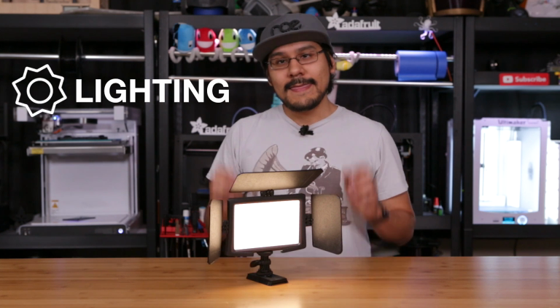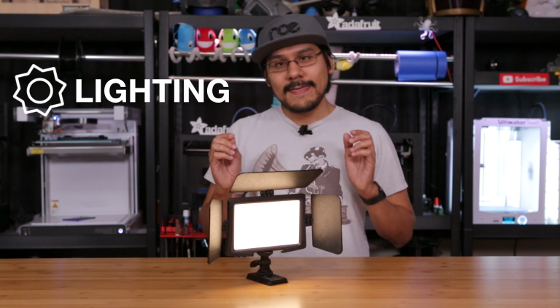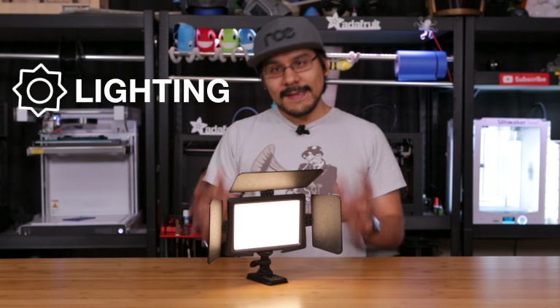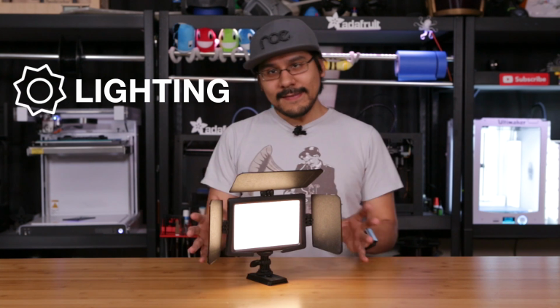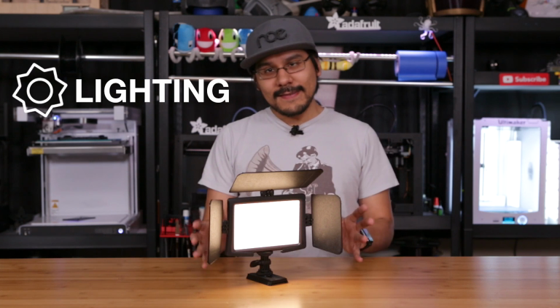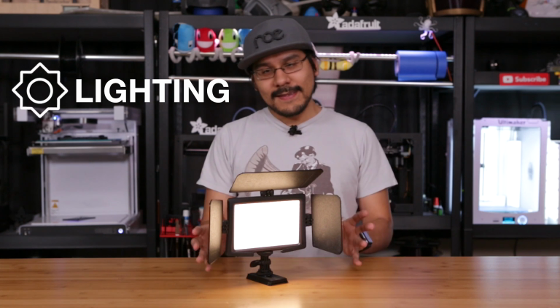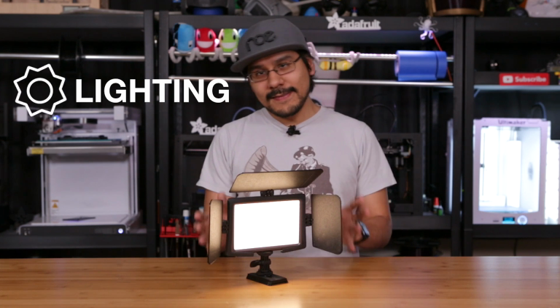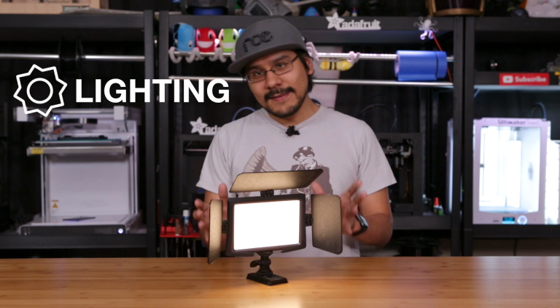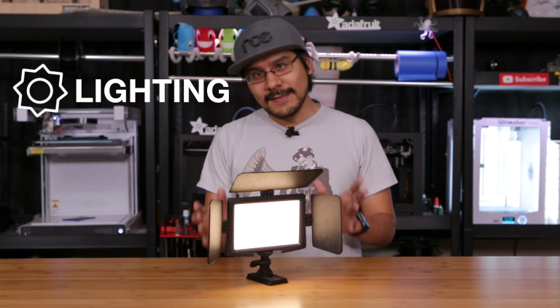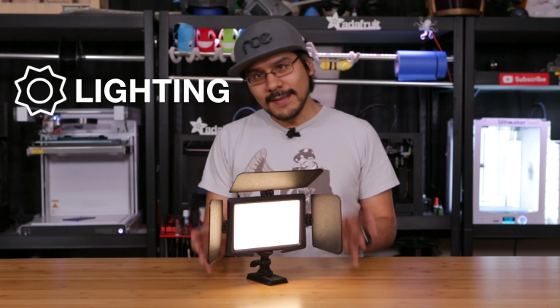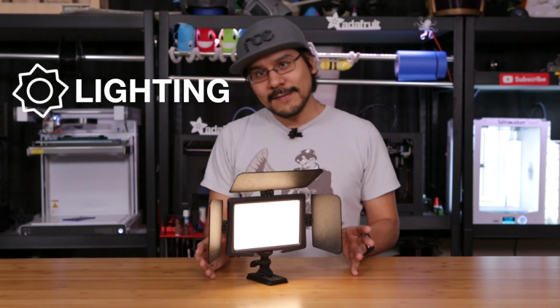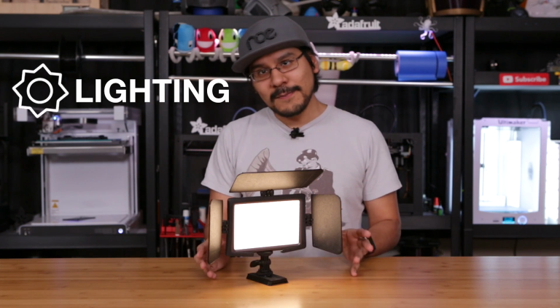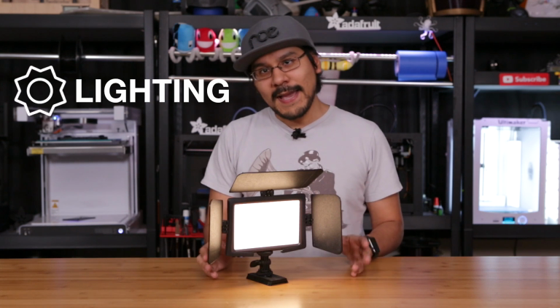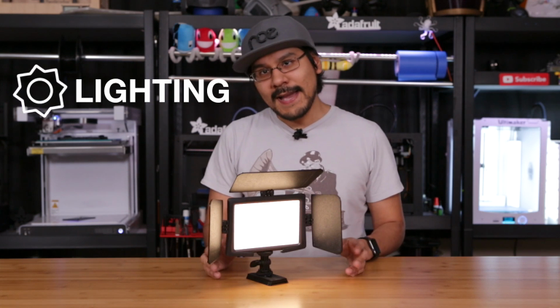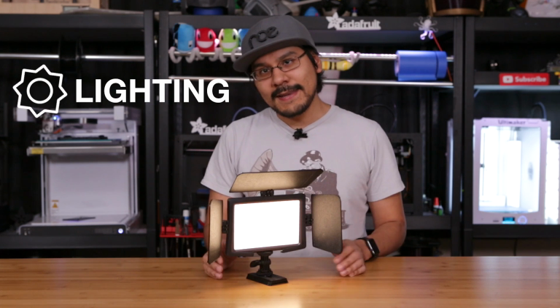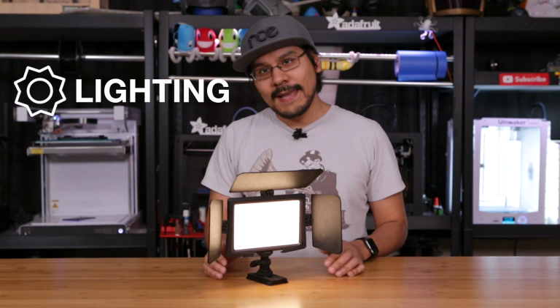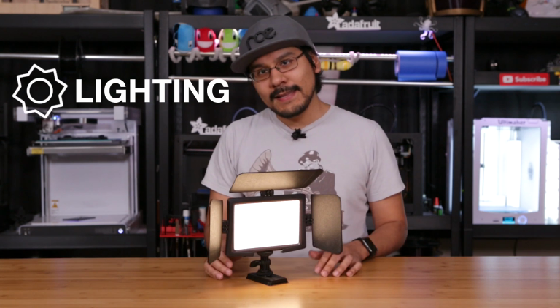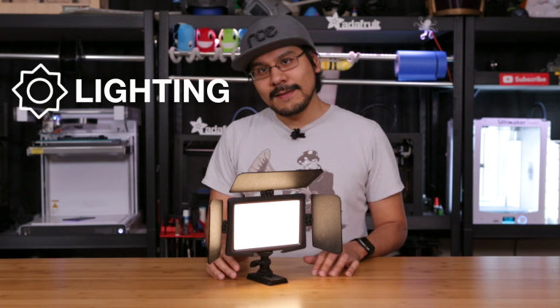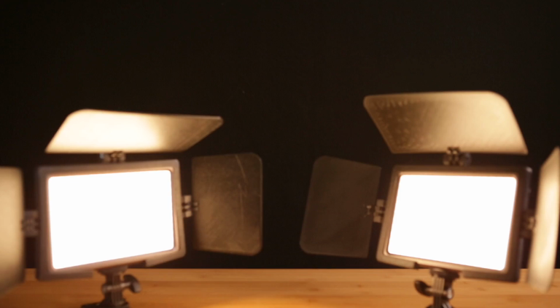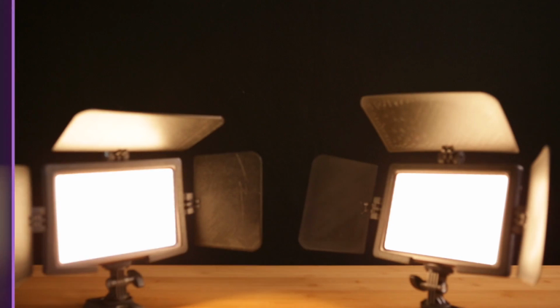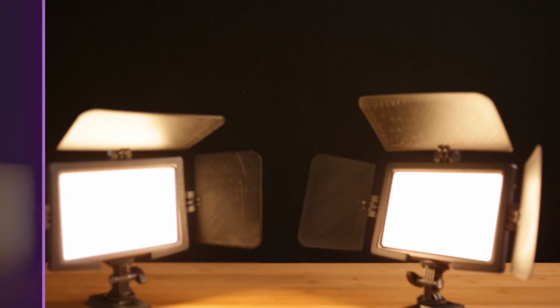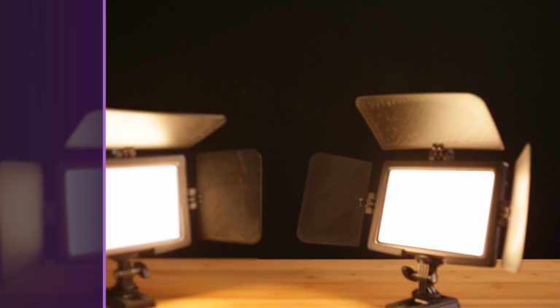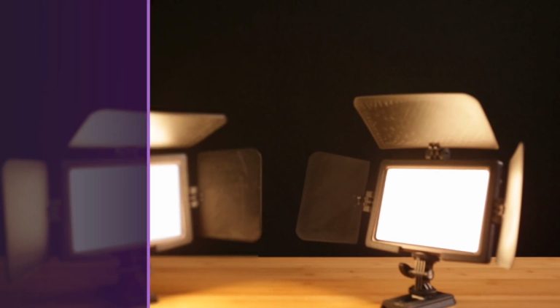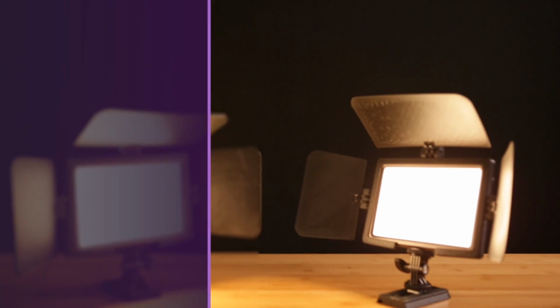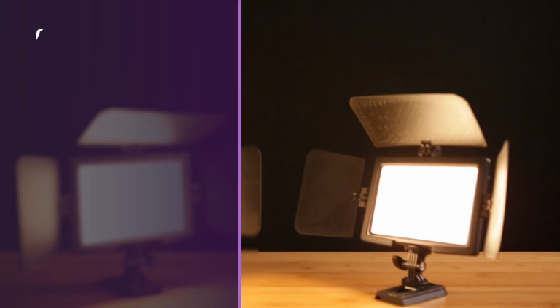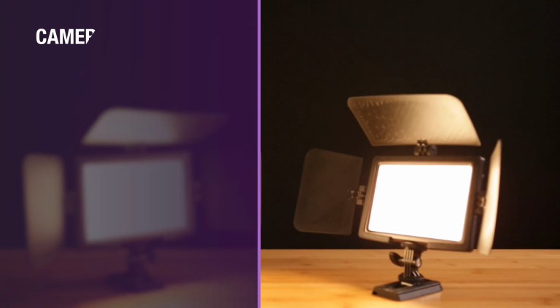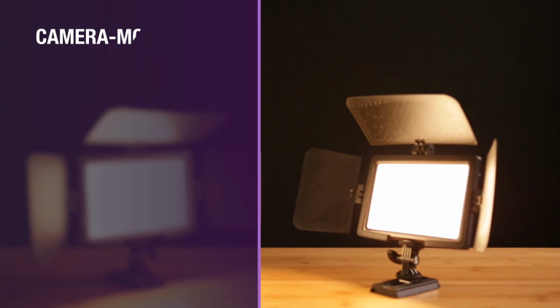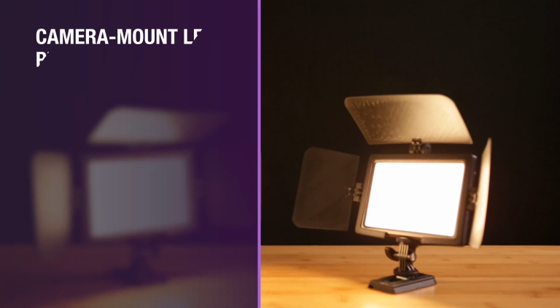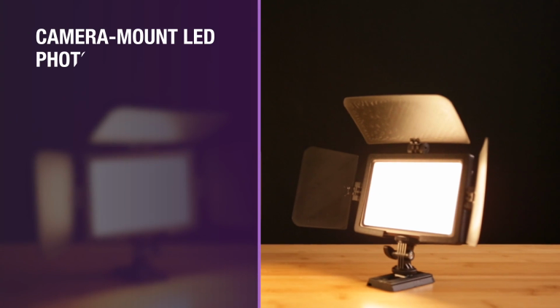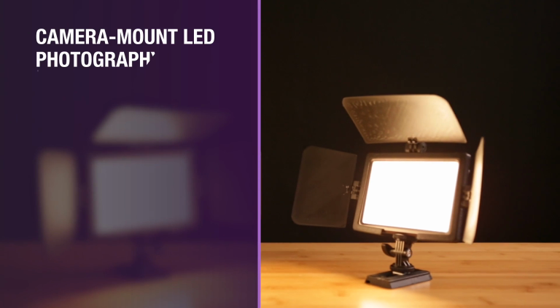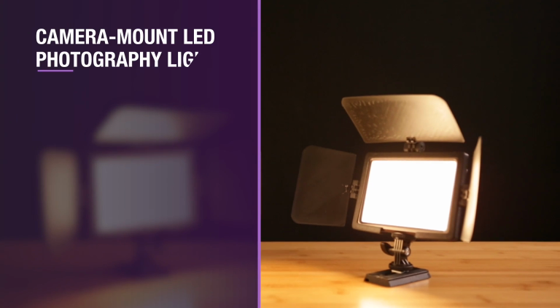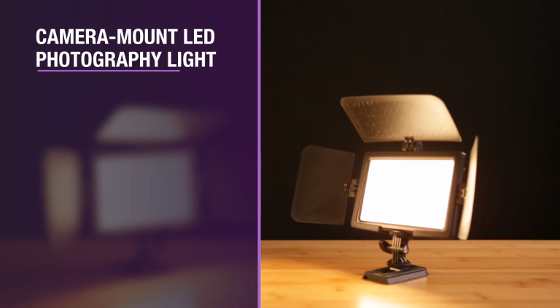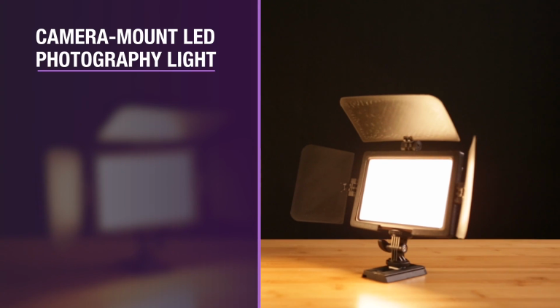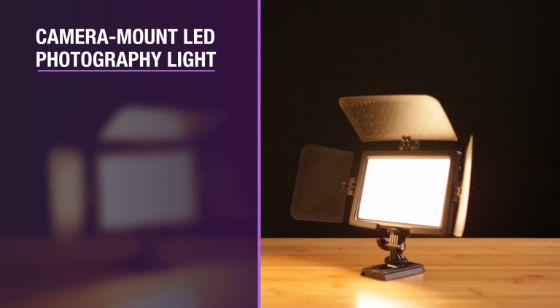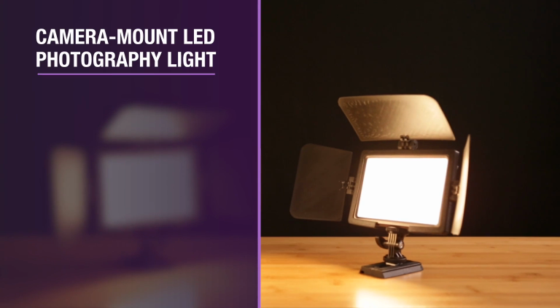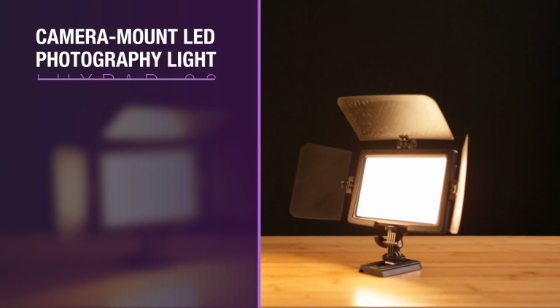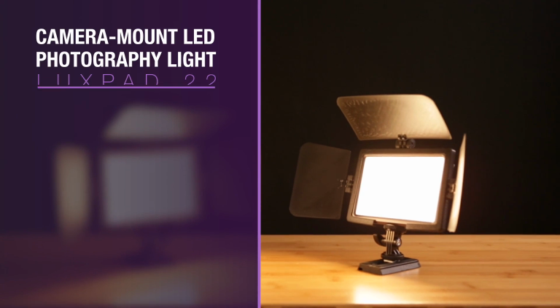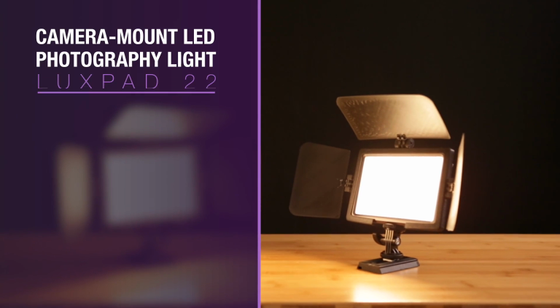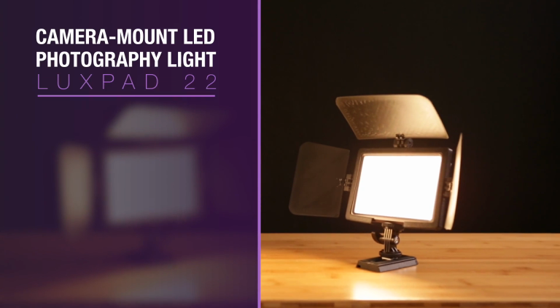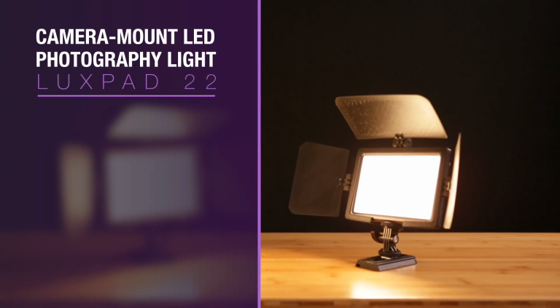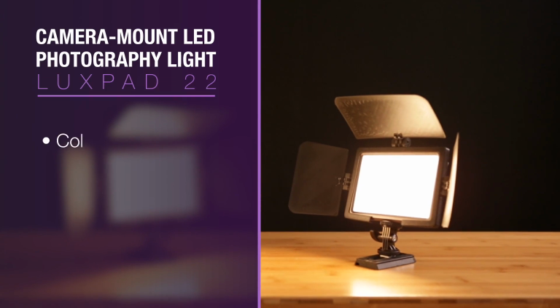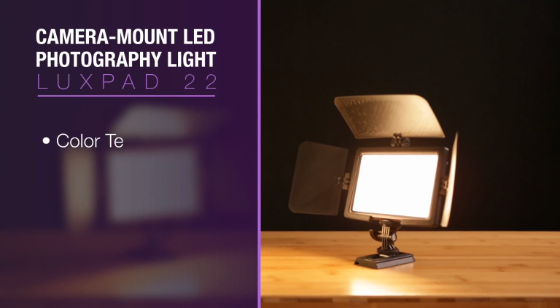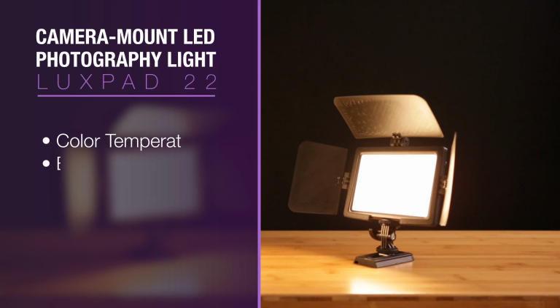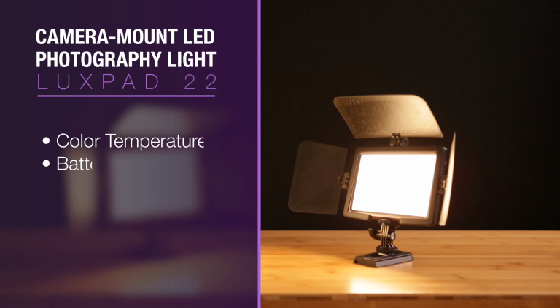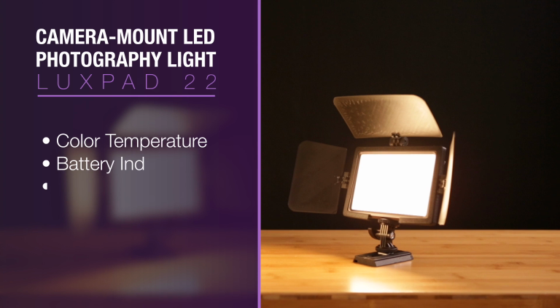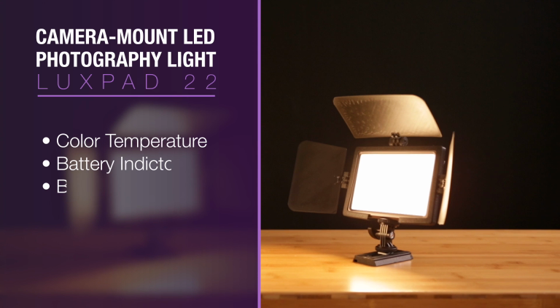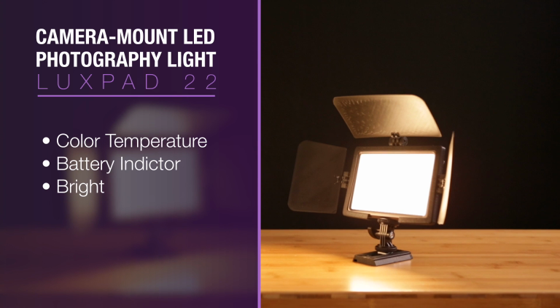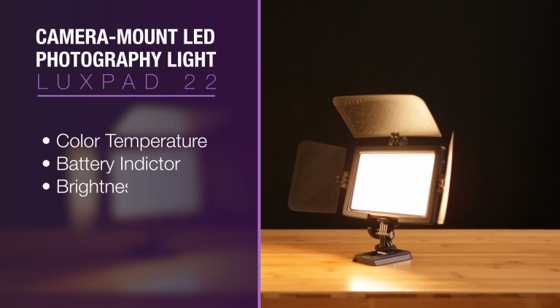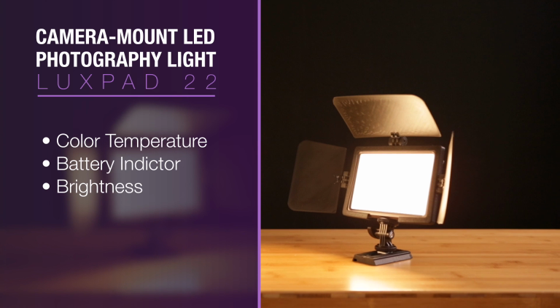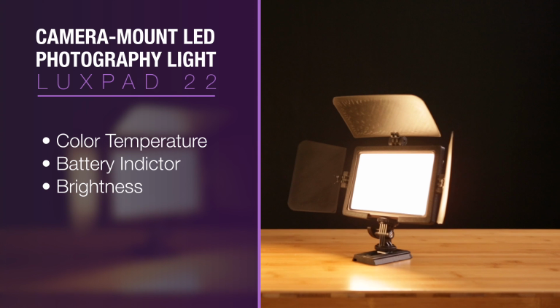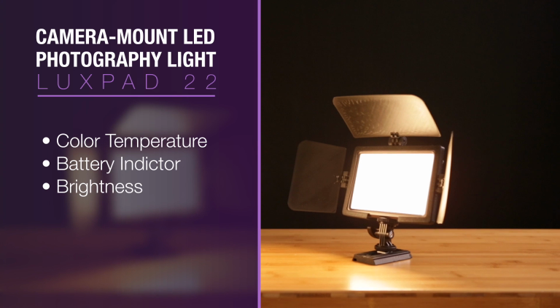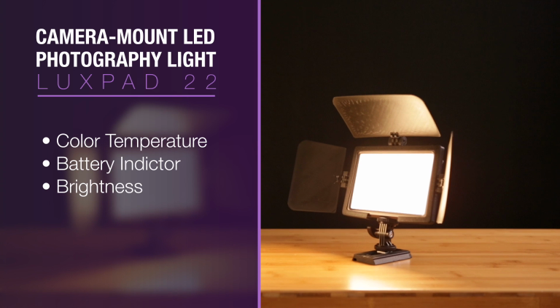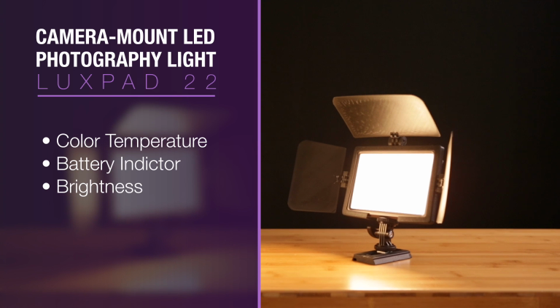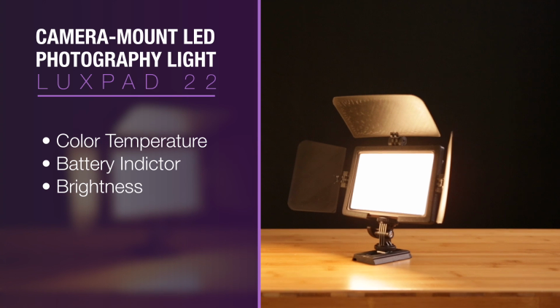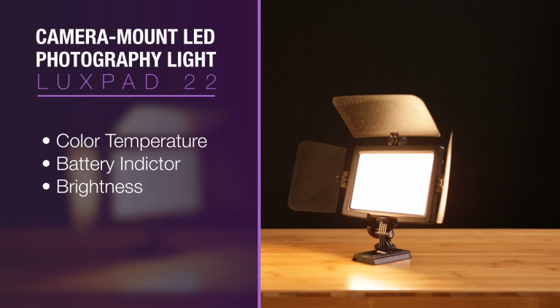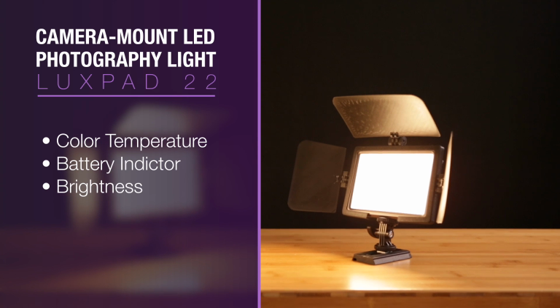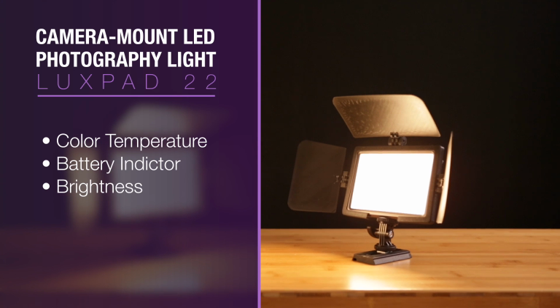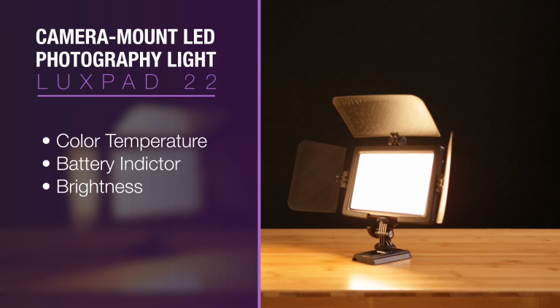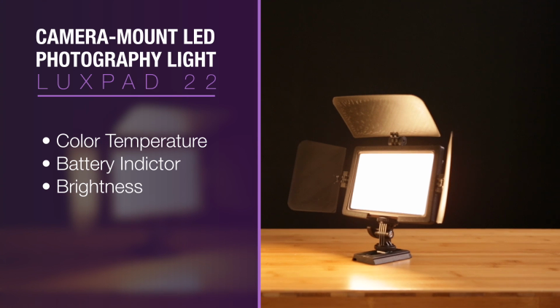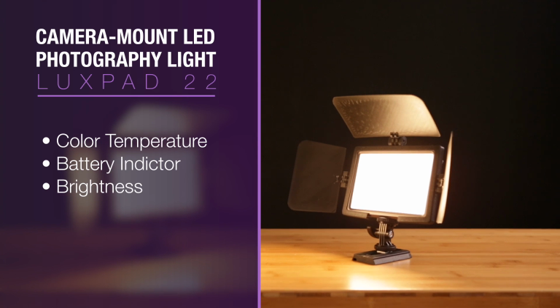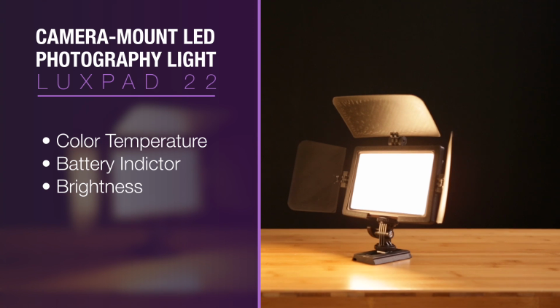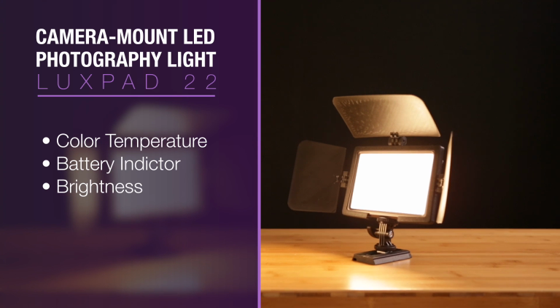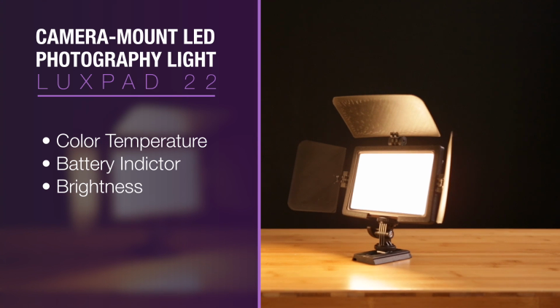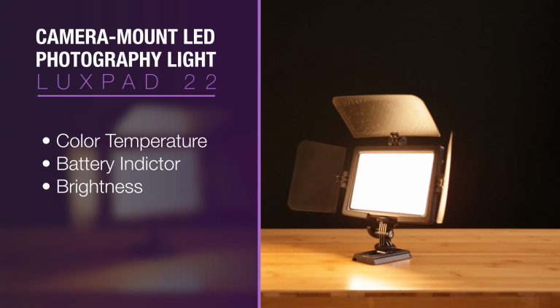This is the LuxPad LED panel and it's pretty nice because you can adjust the color temperature and brightness of the LEDs.